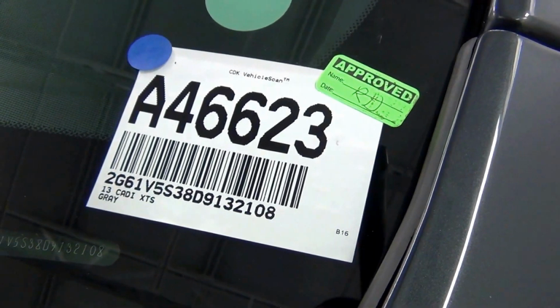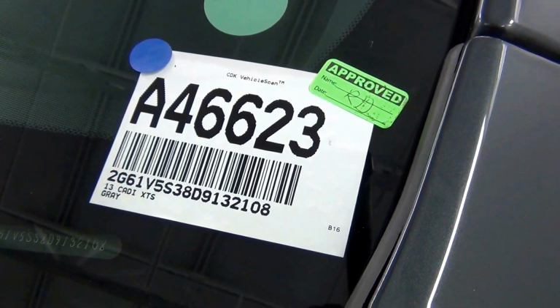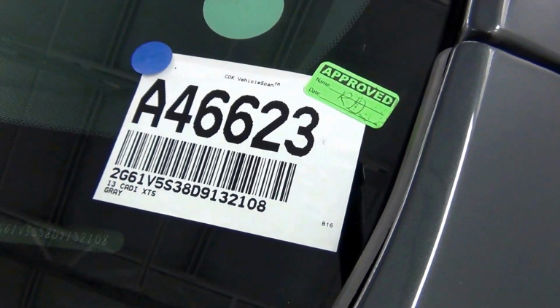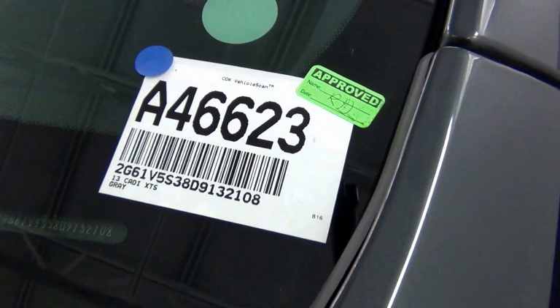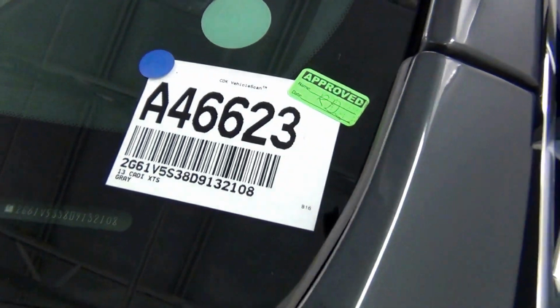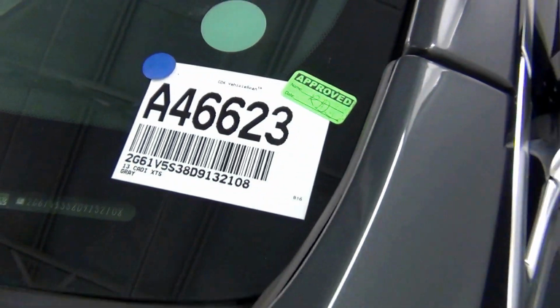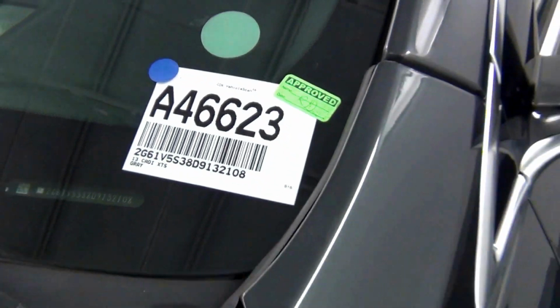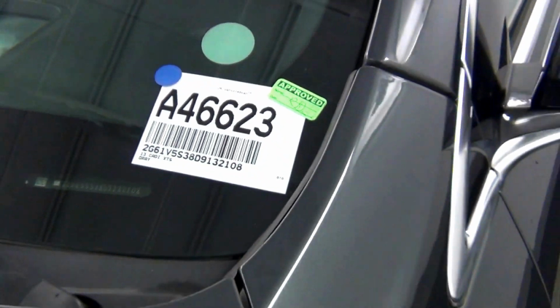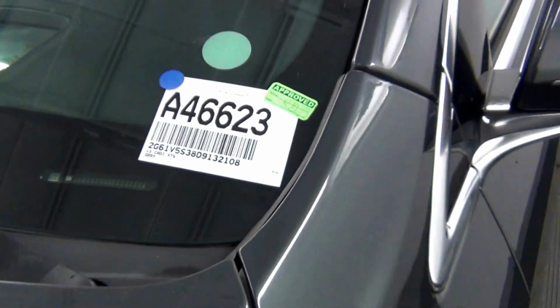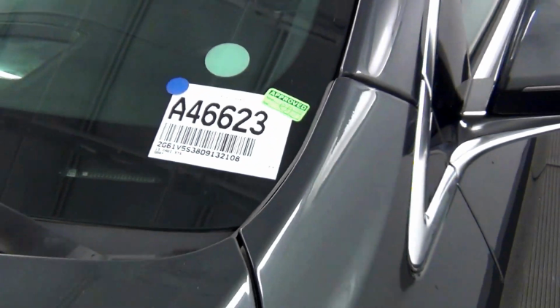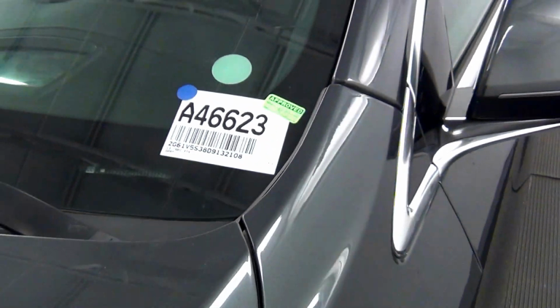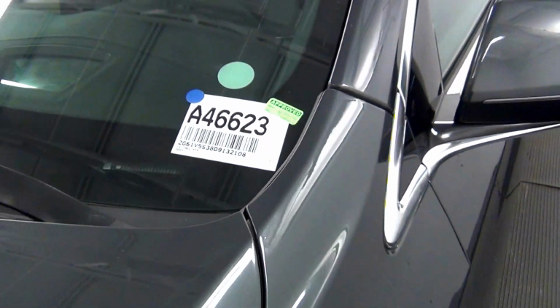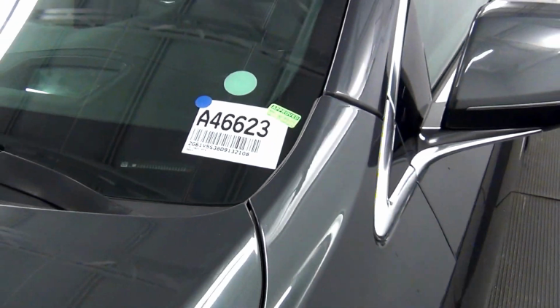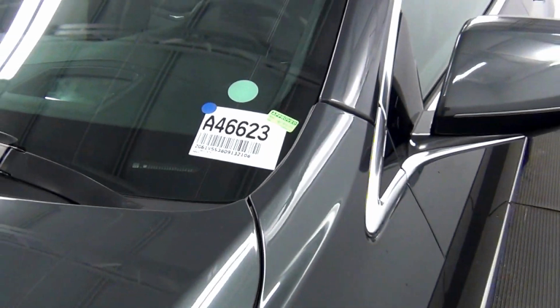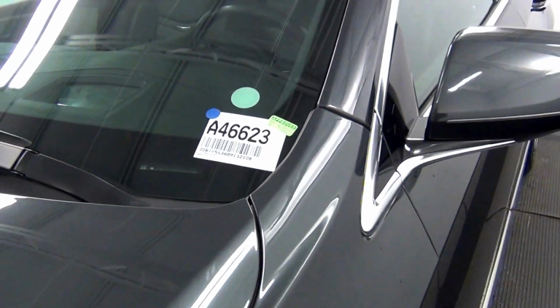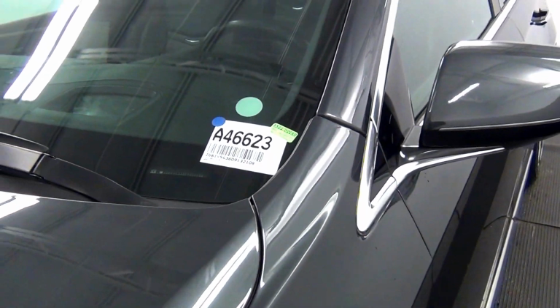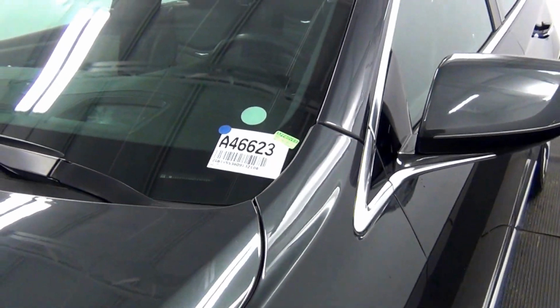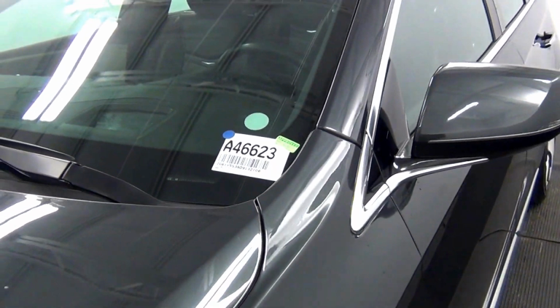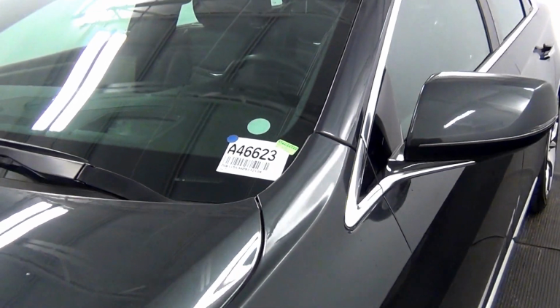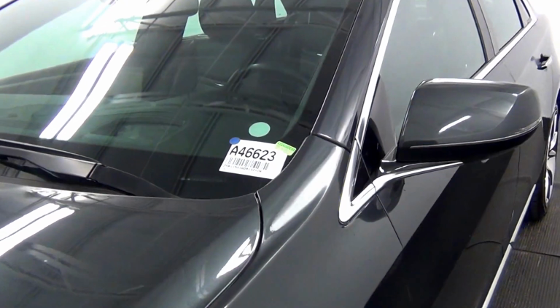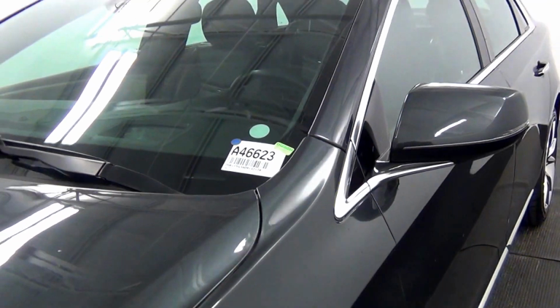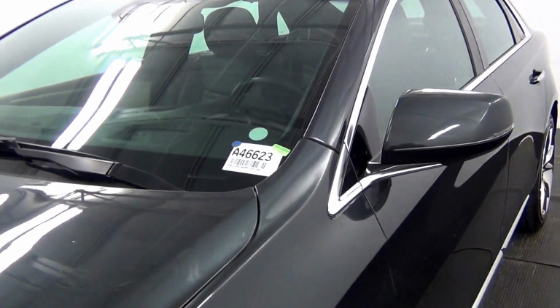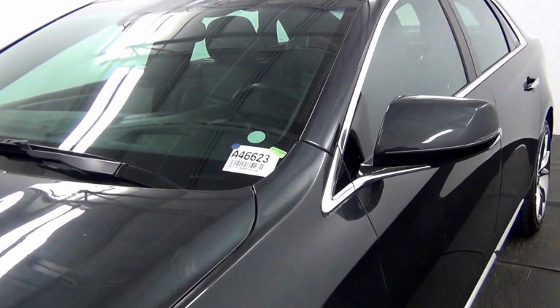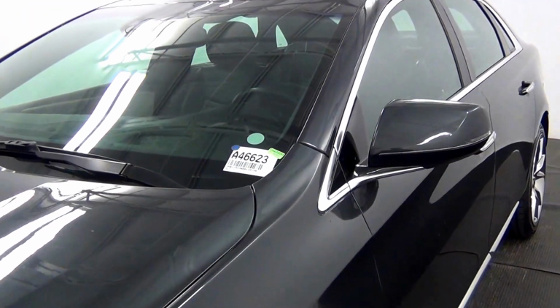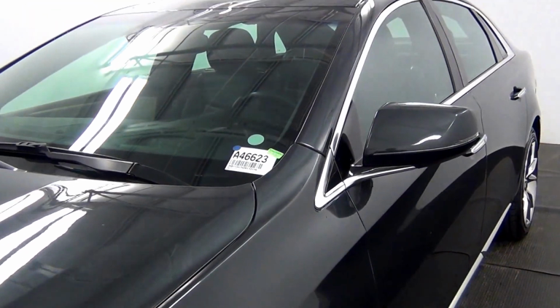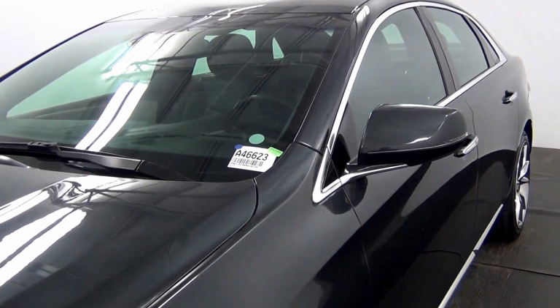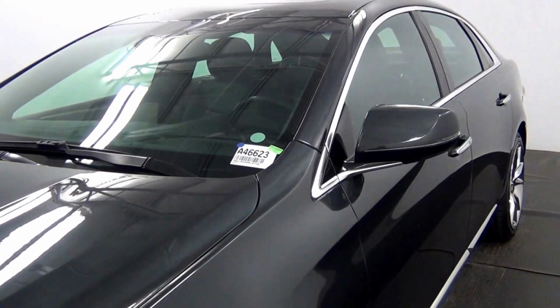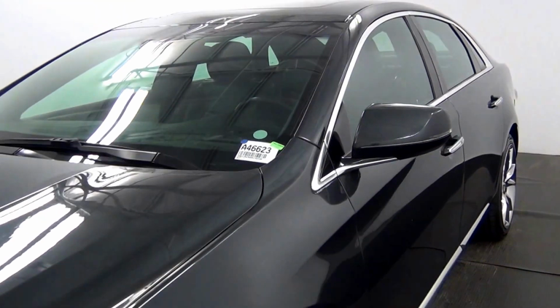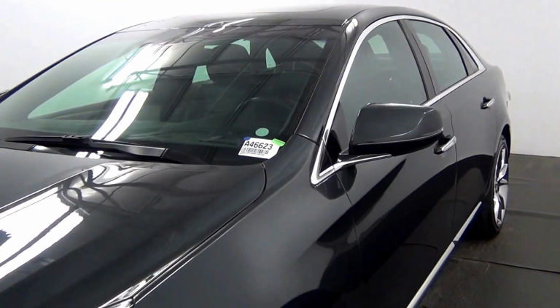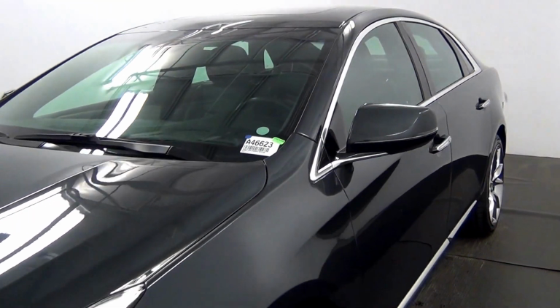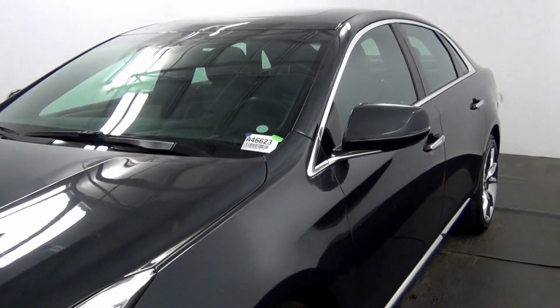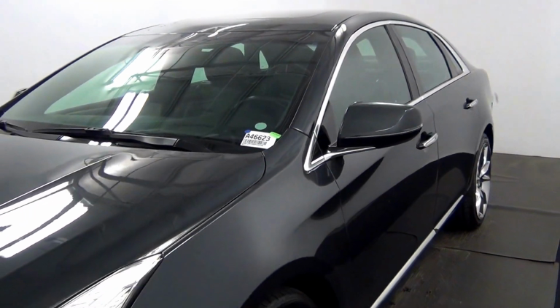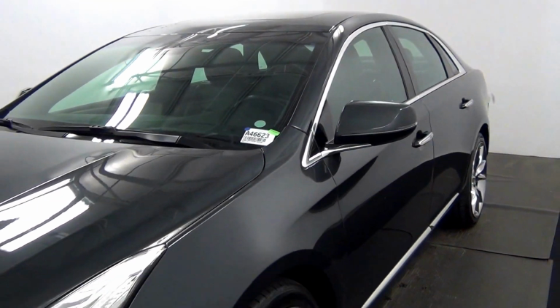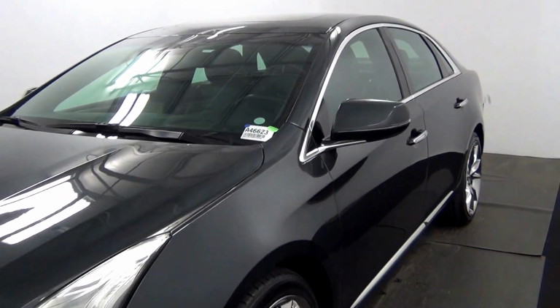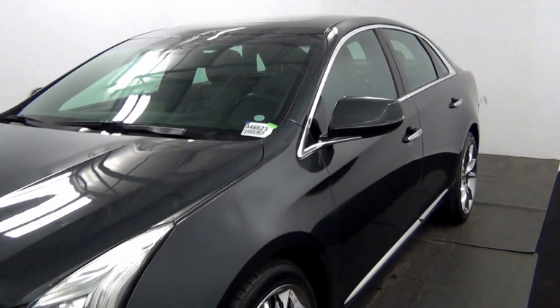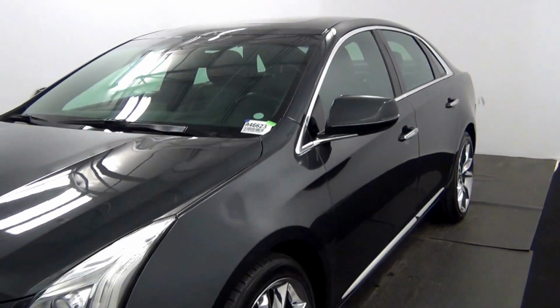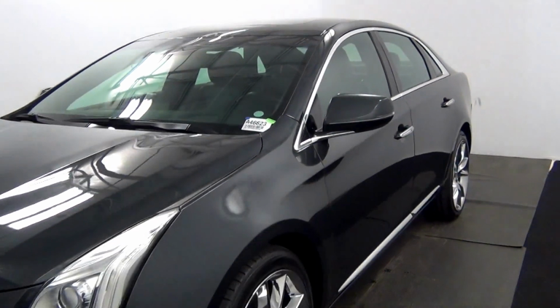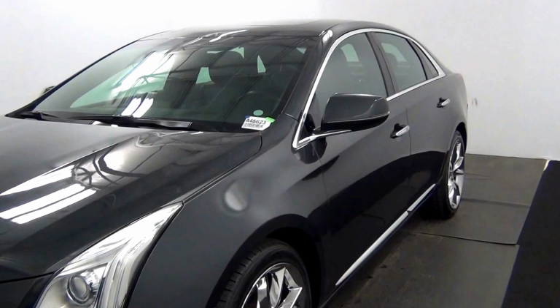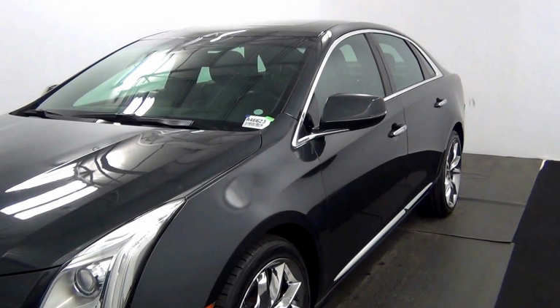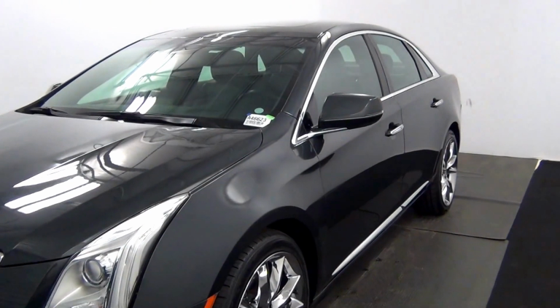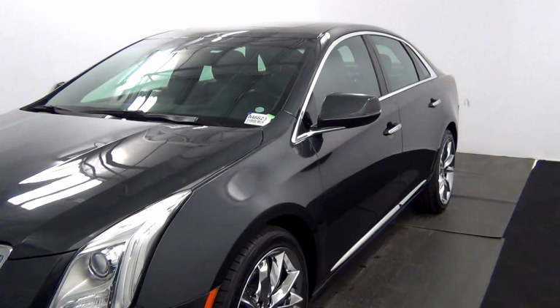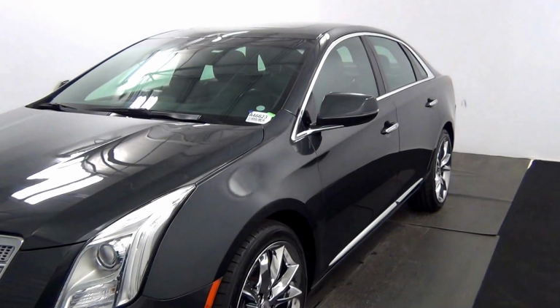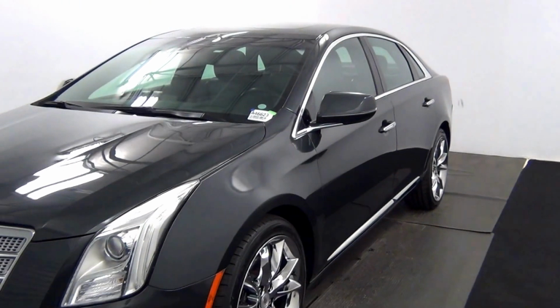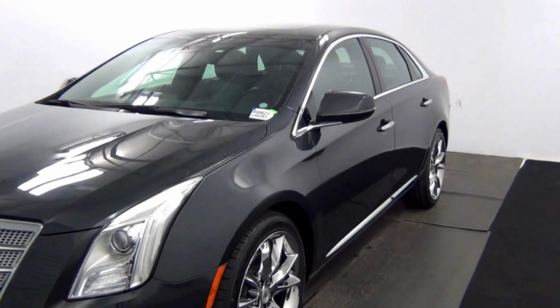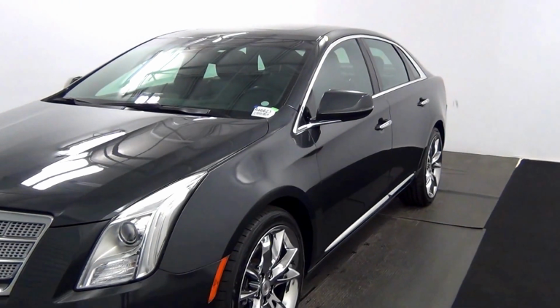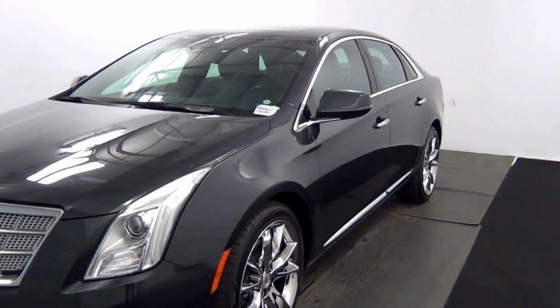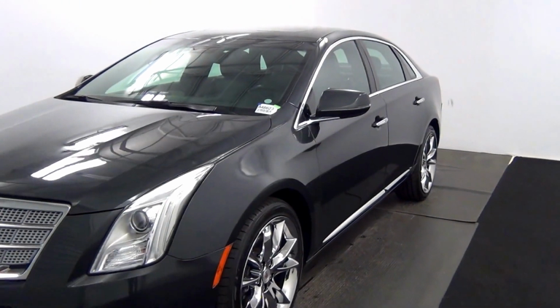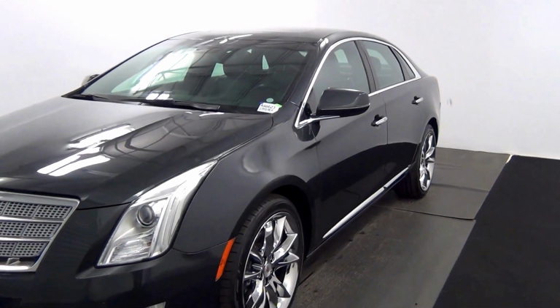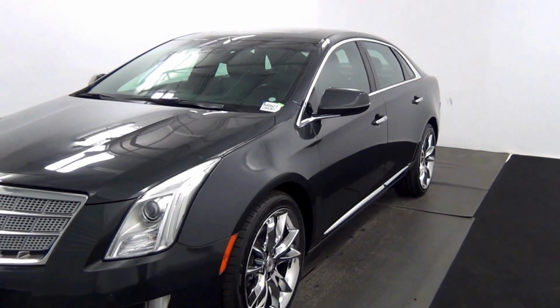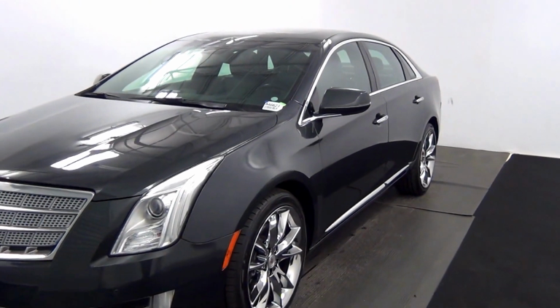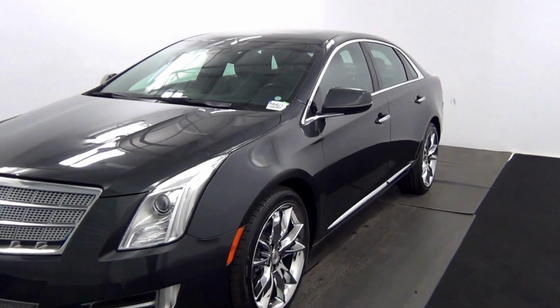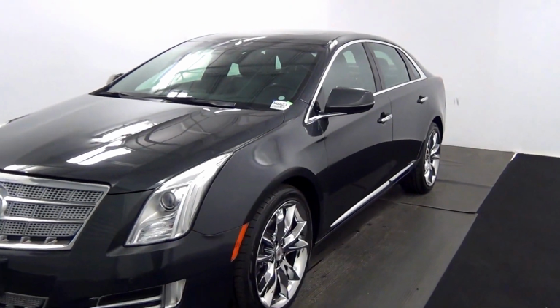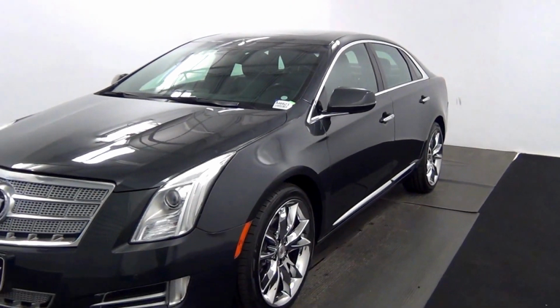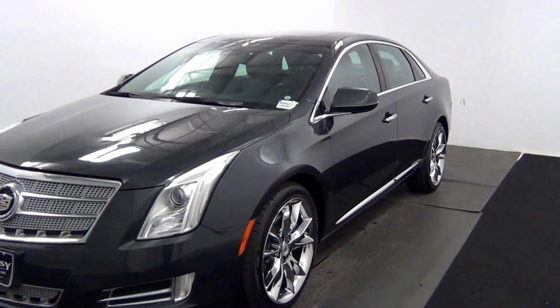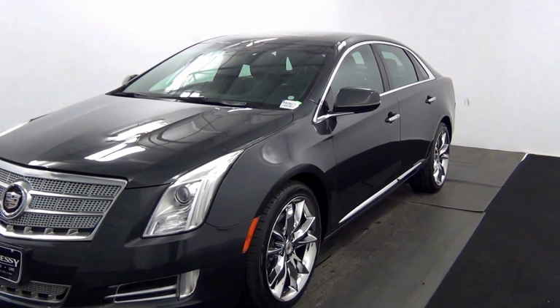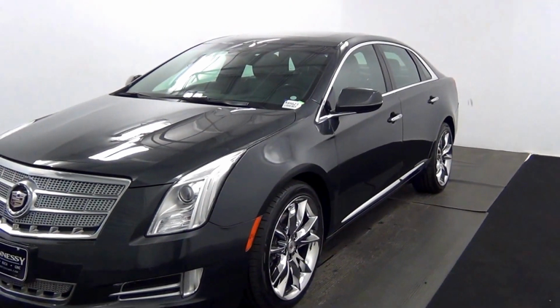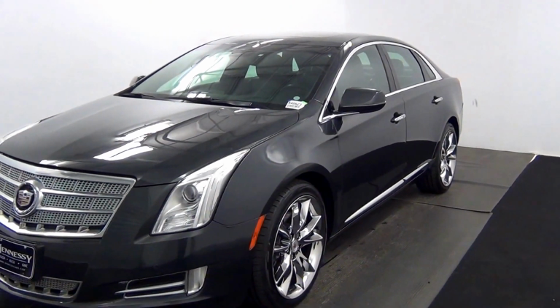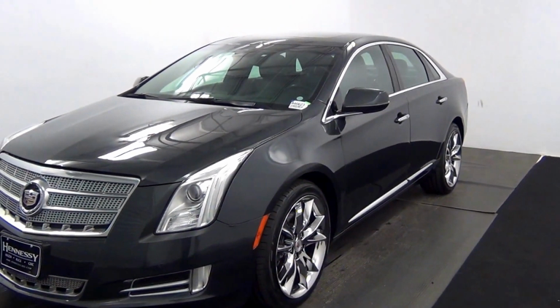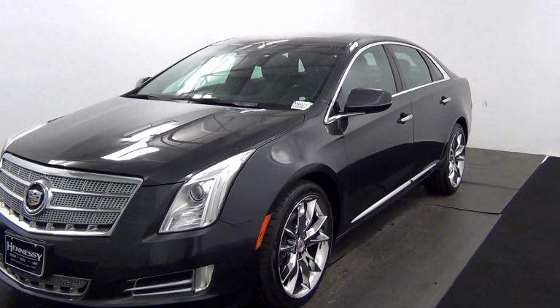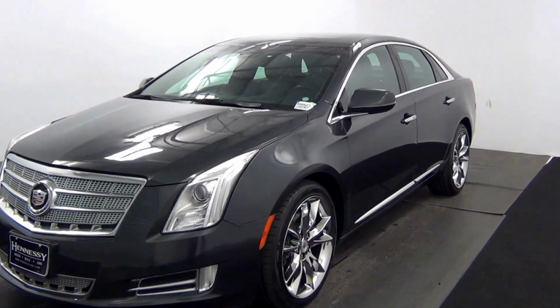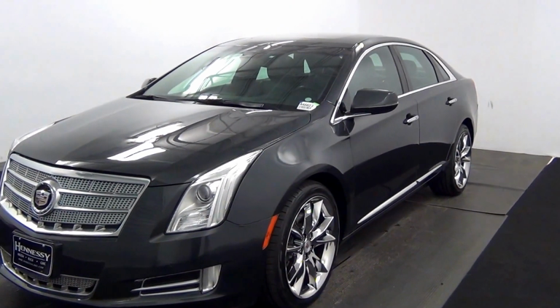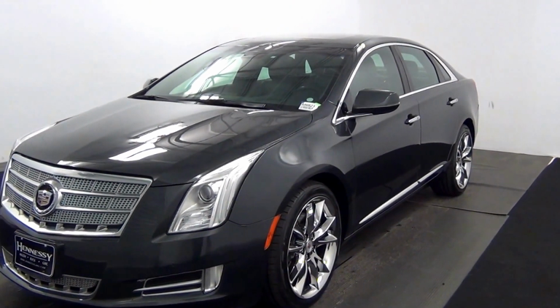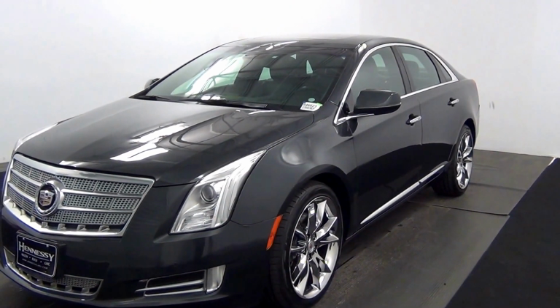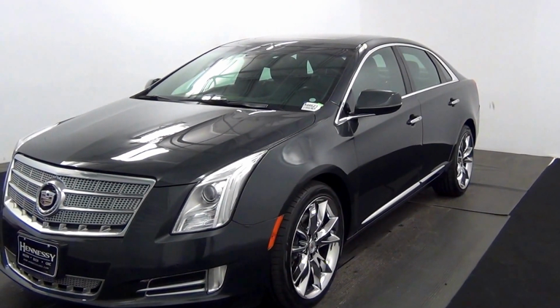Welcome. Today we're going to do a walk around a 2013 Cadillac XTS, stock number A4623.